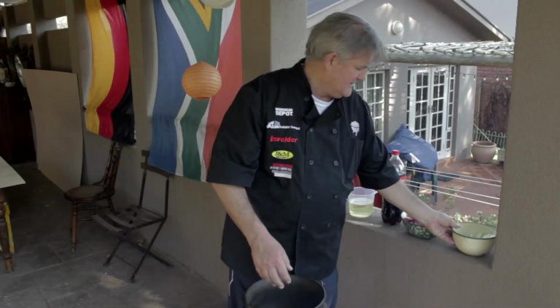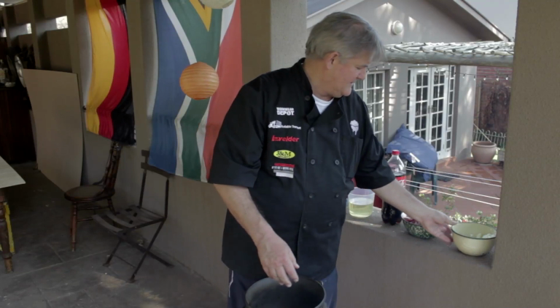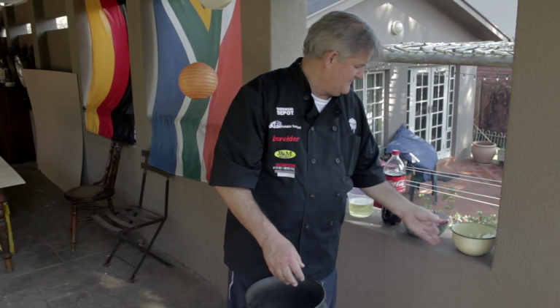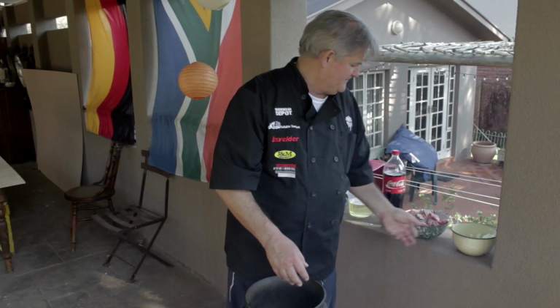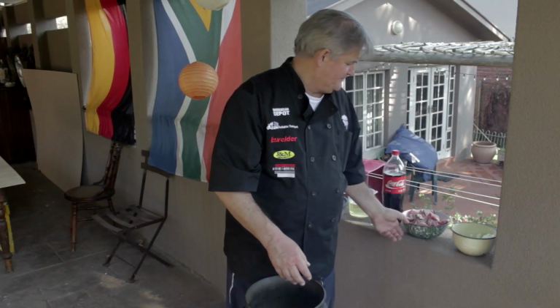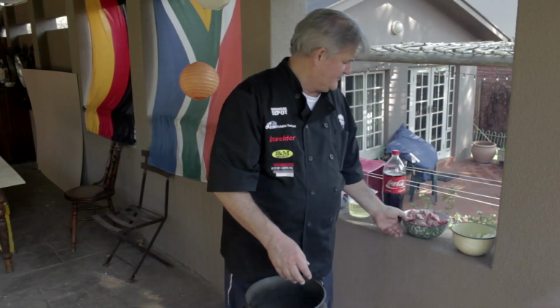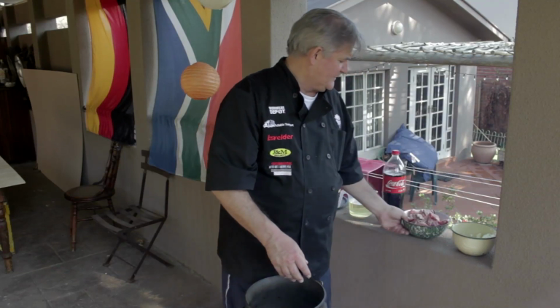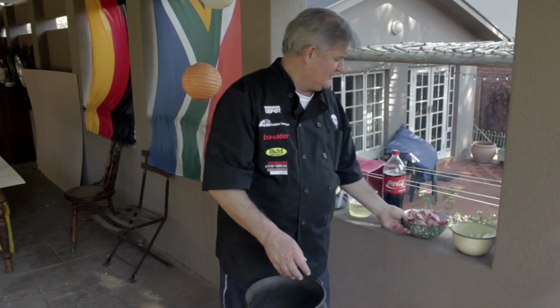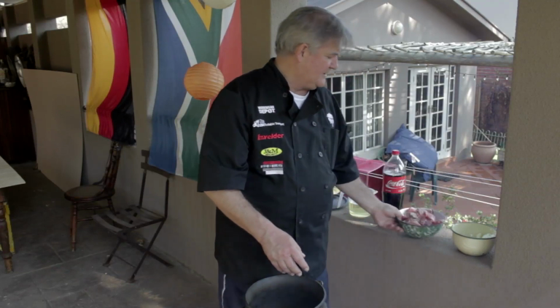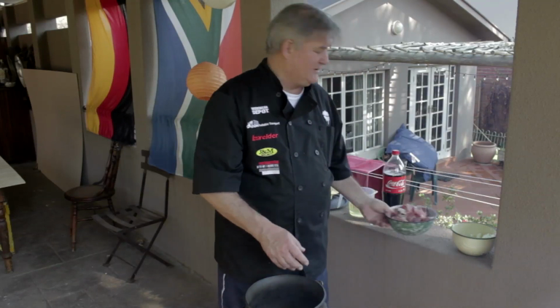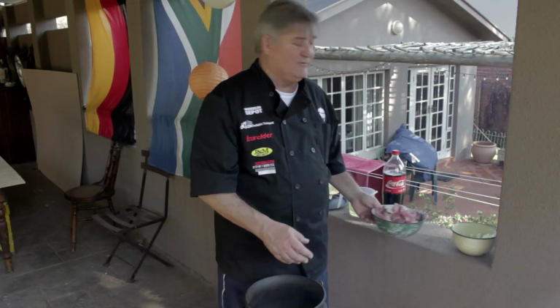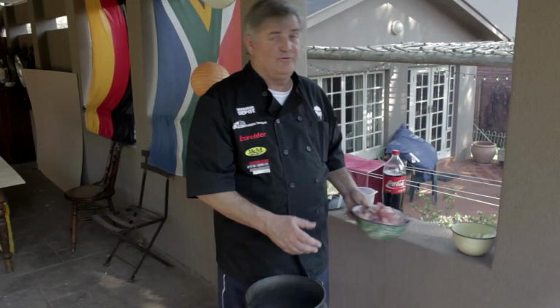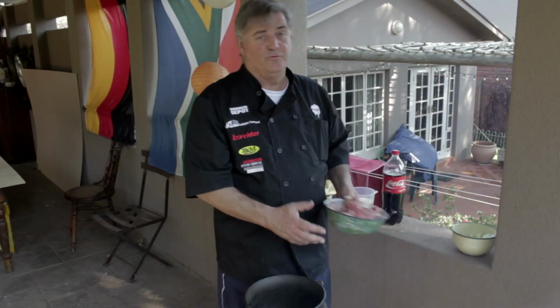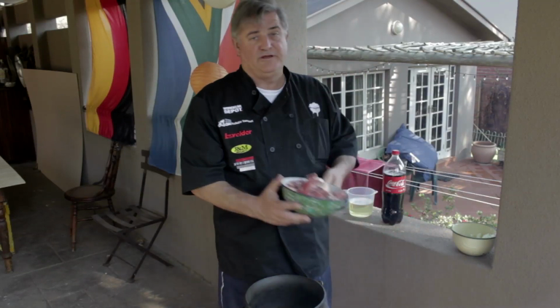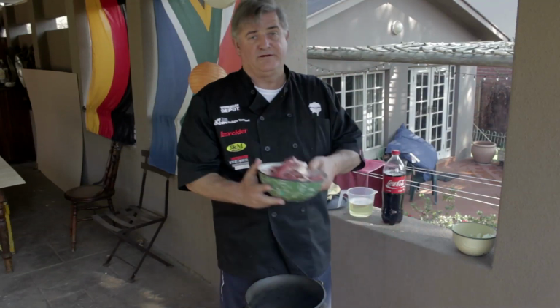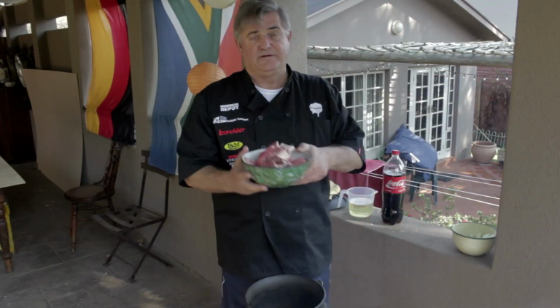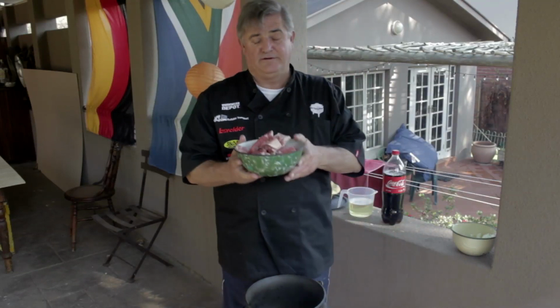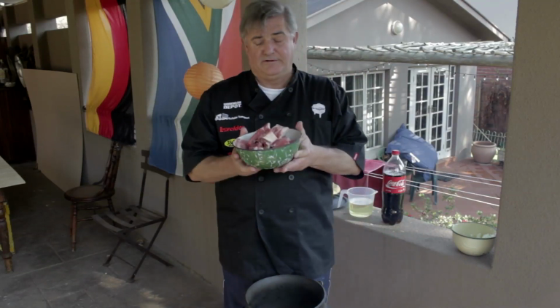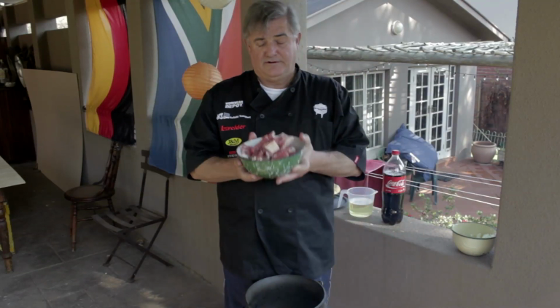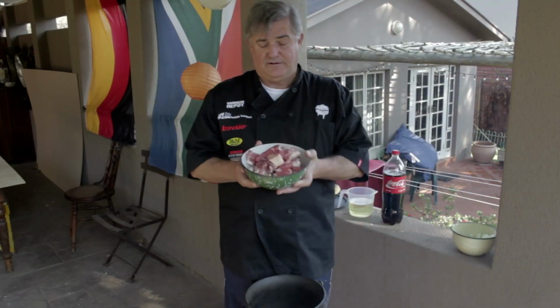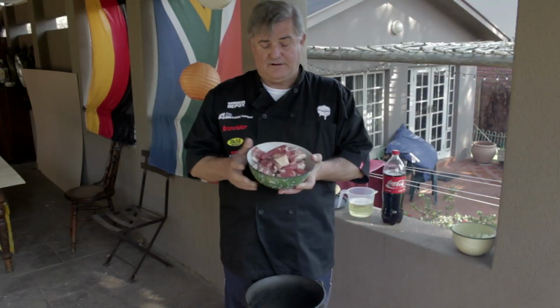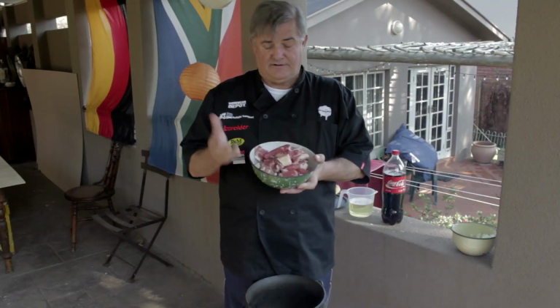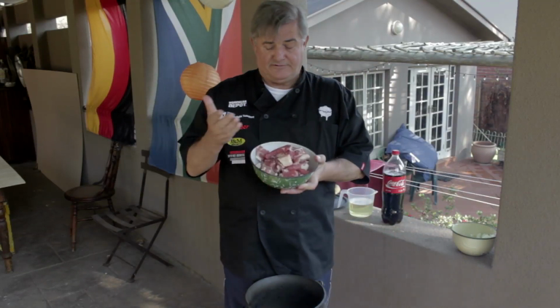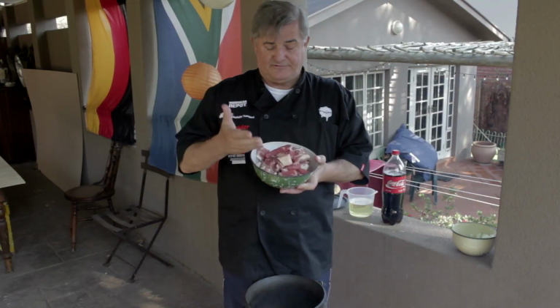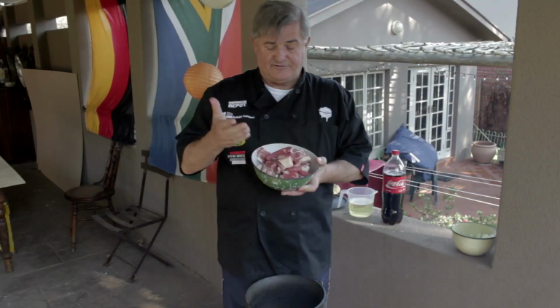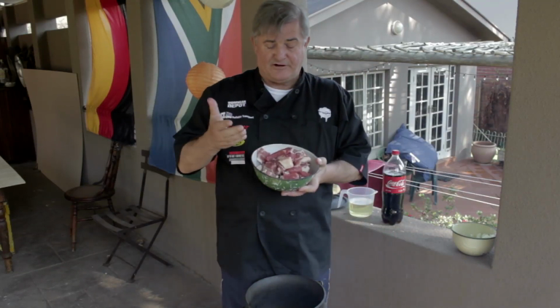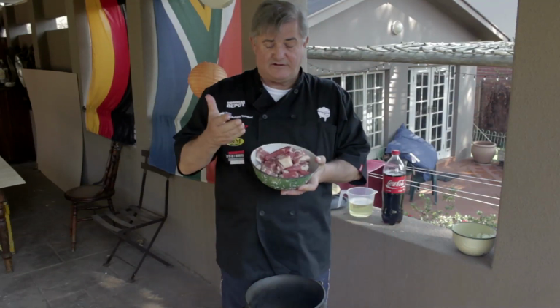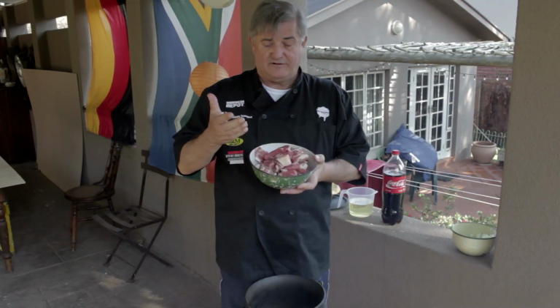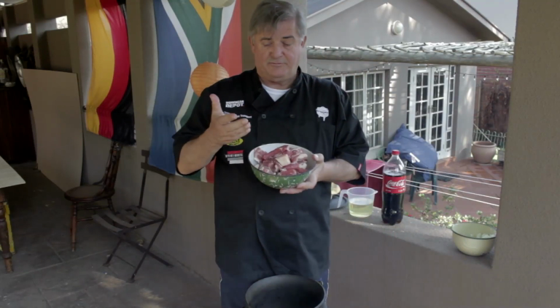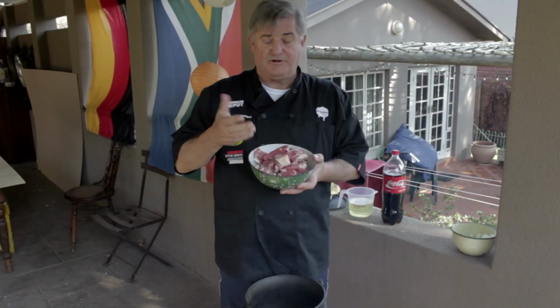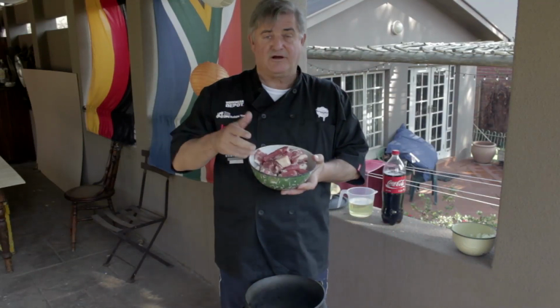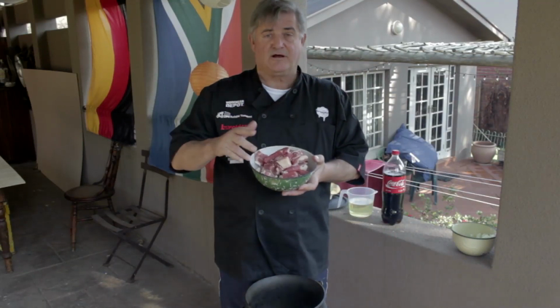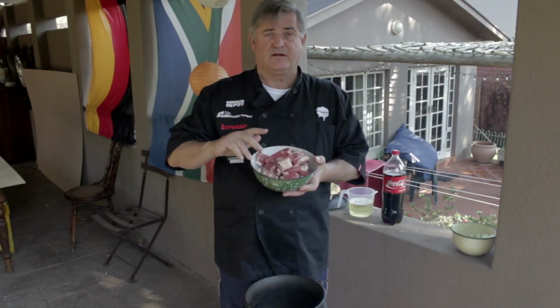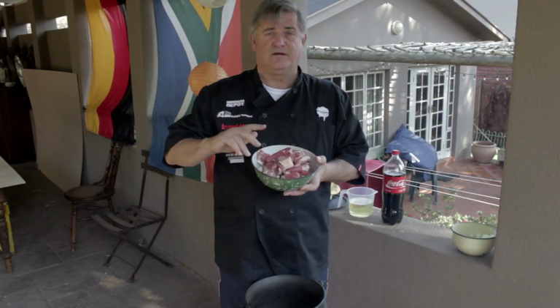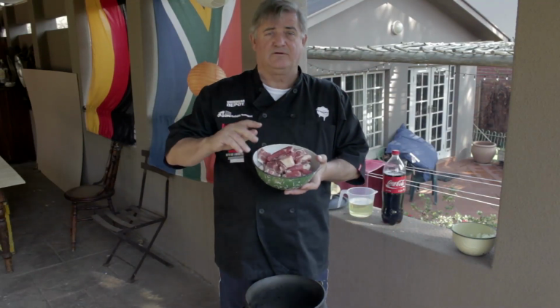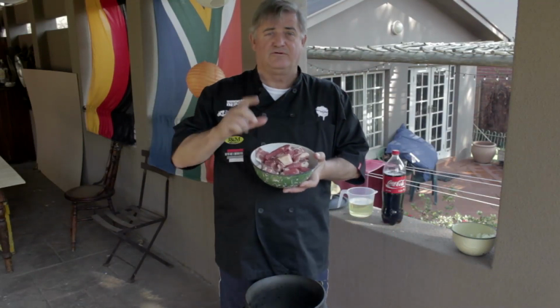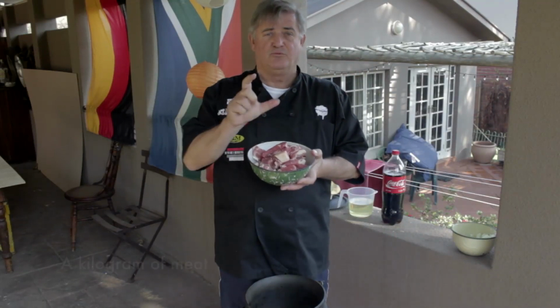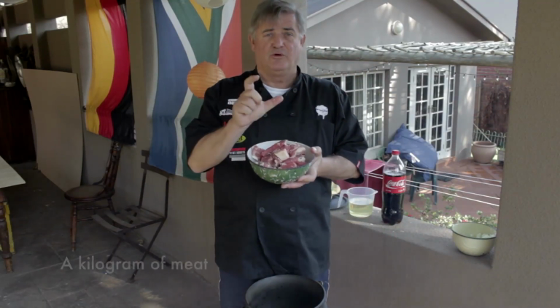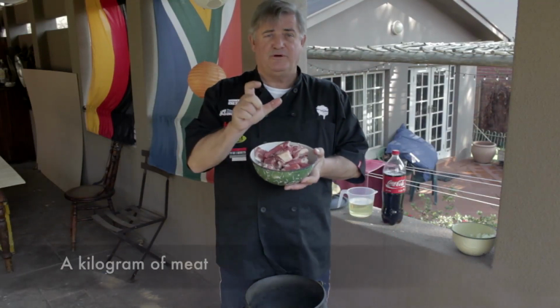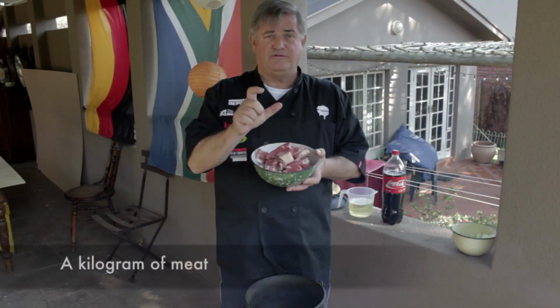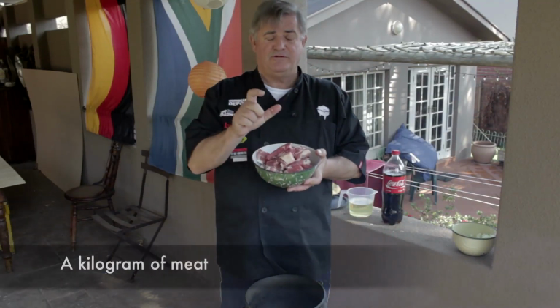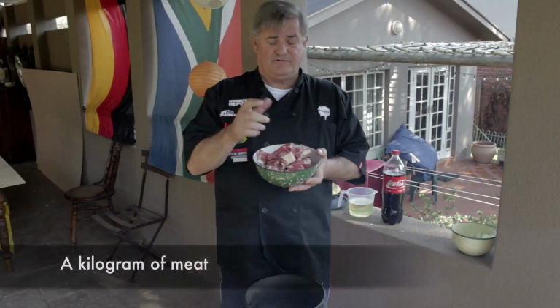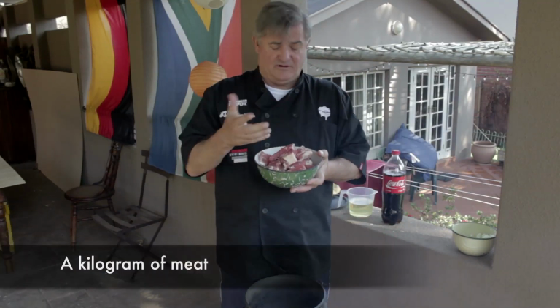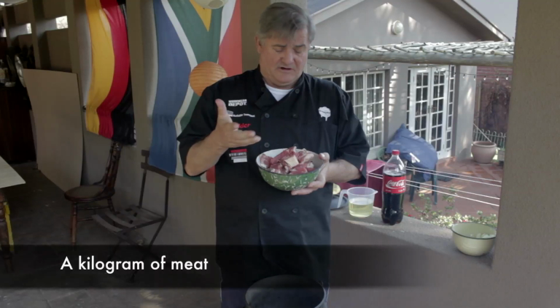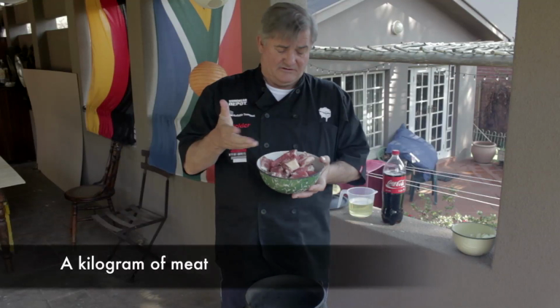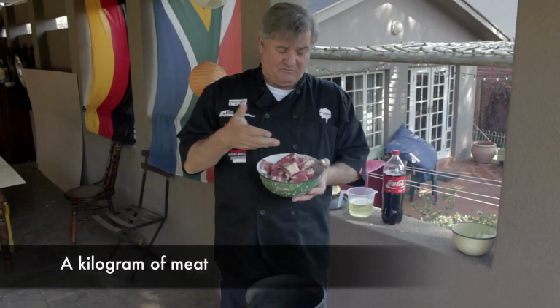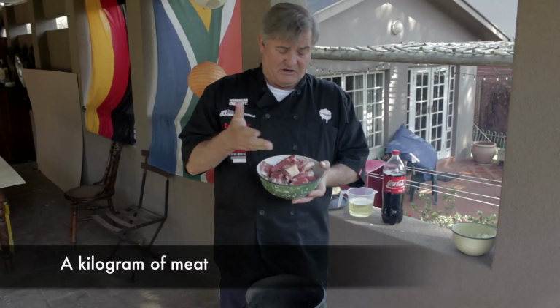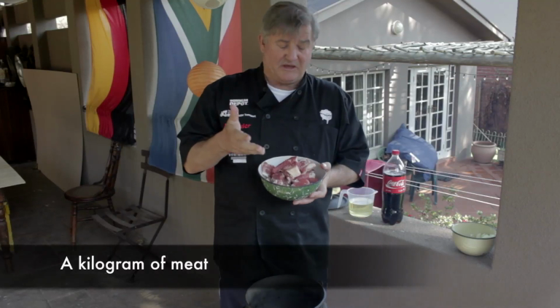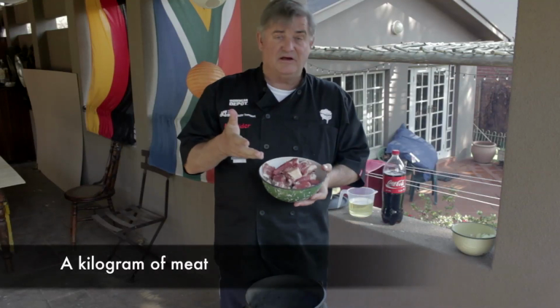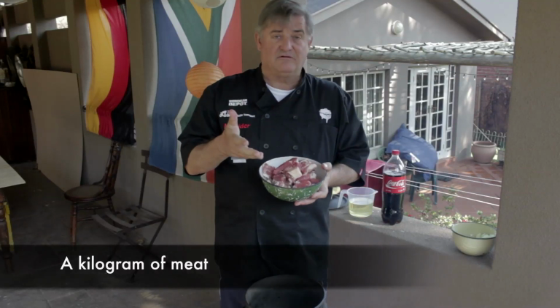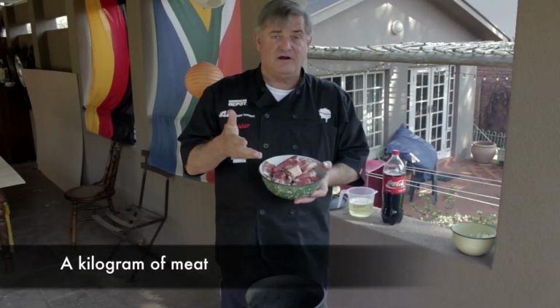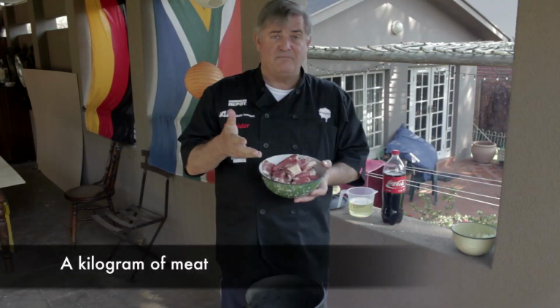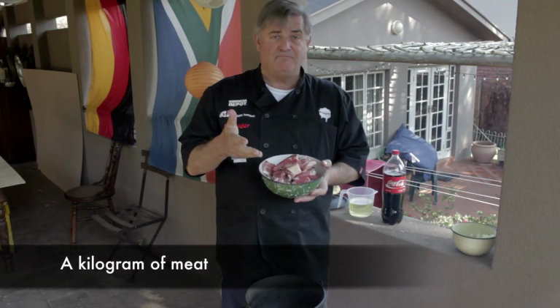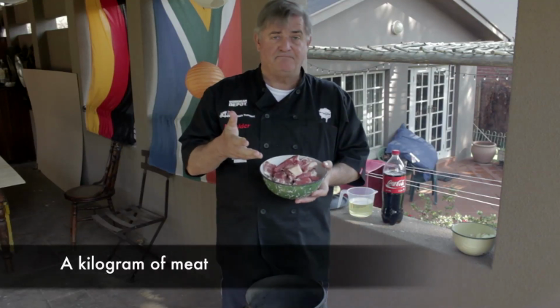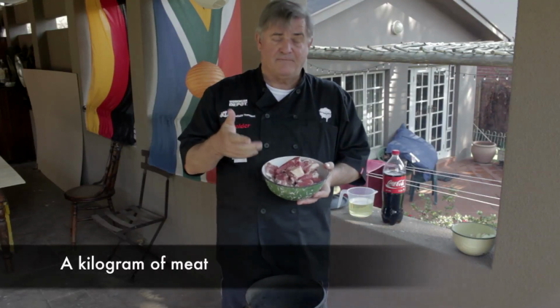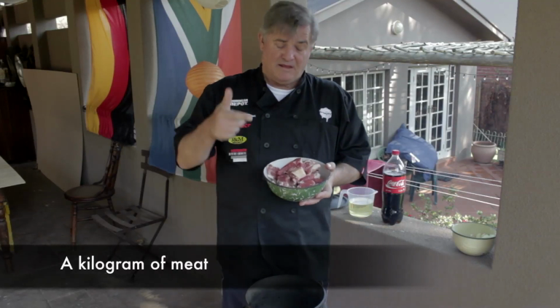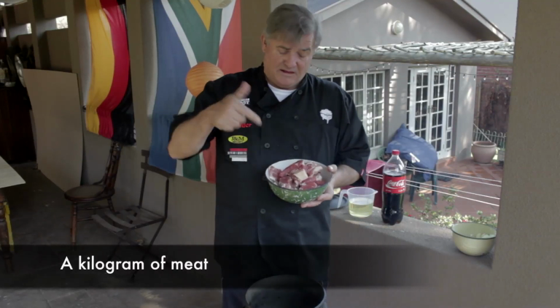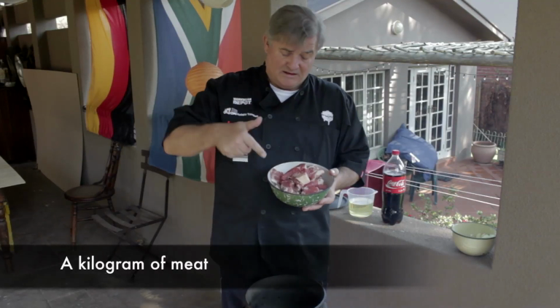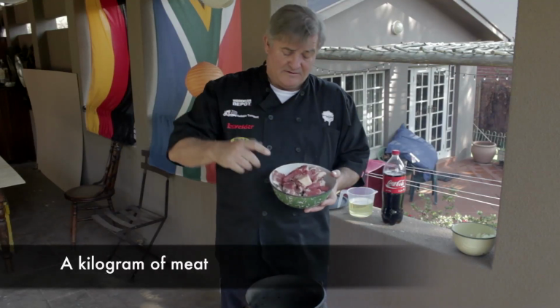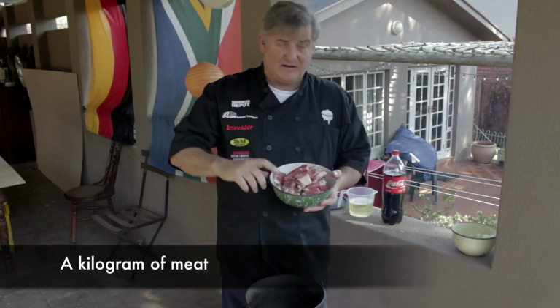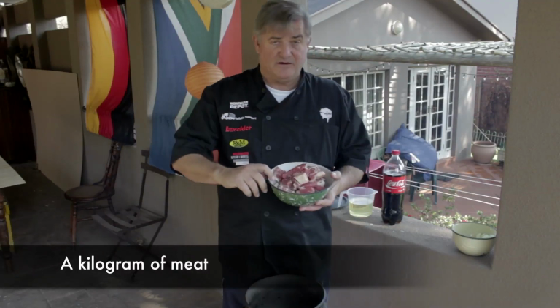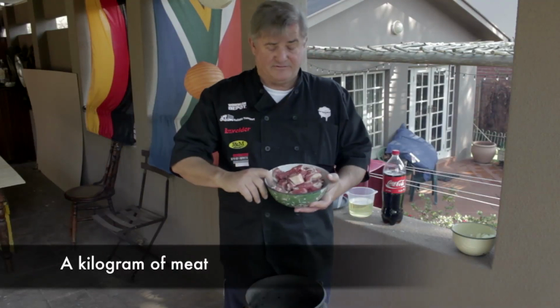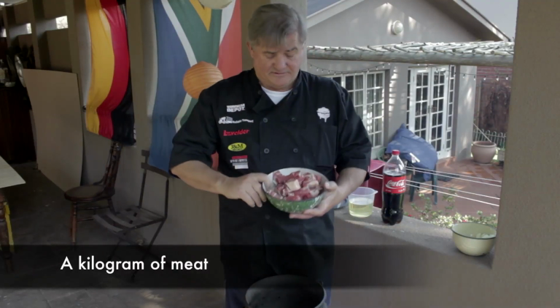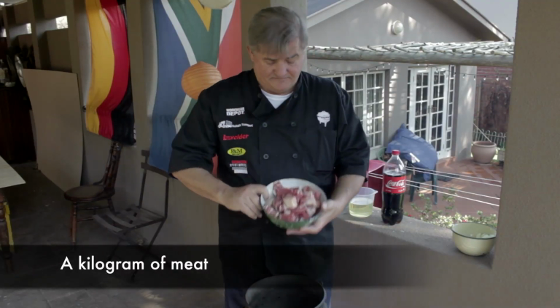go in with your meat. Now this is chuck that's been cut into smaller pieces. It's about a kilogram. That goes in.